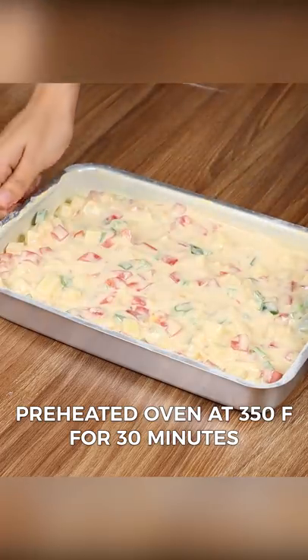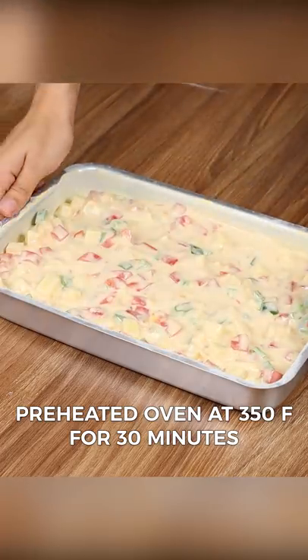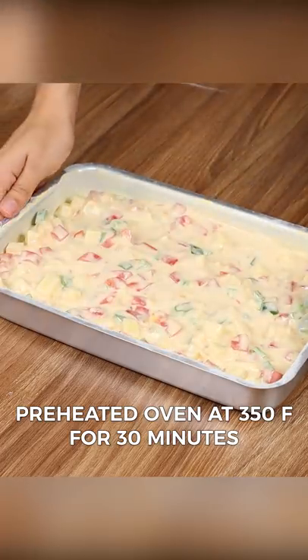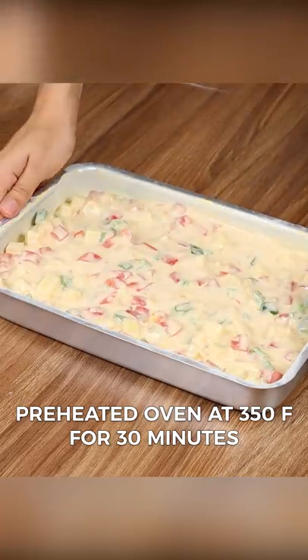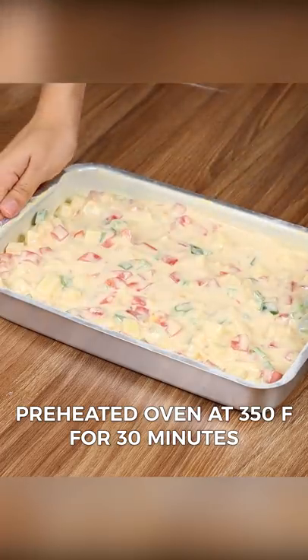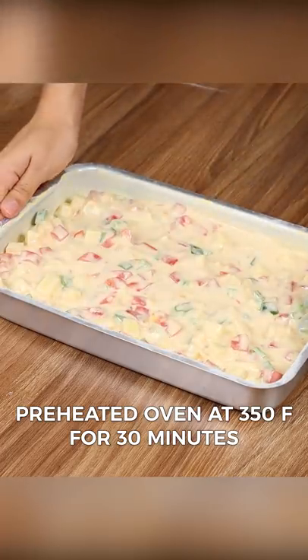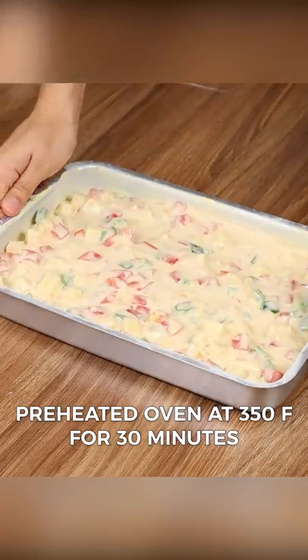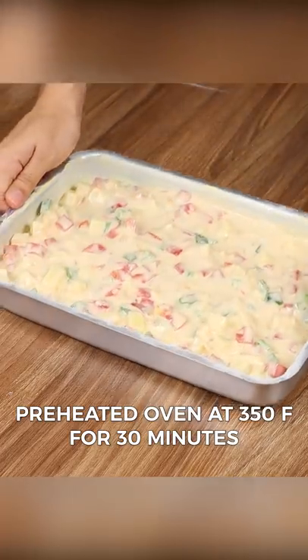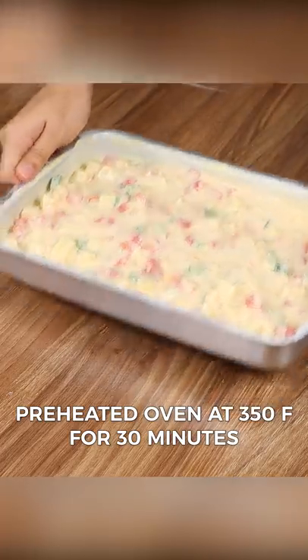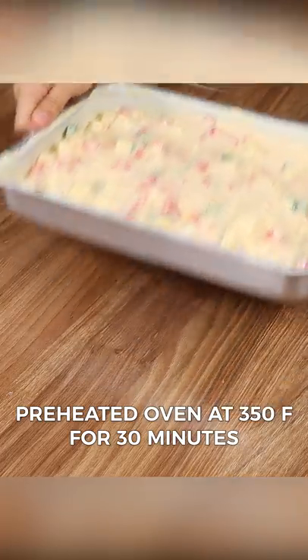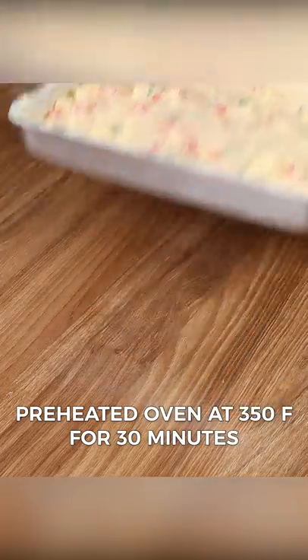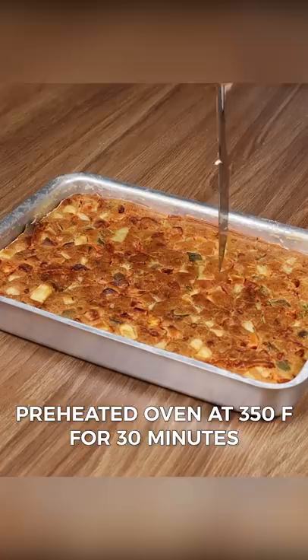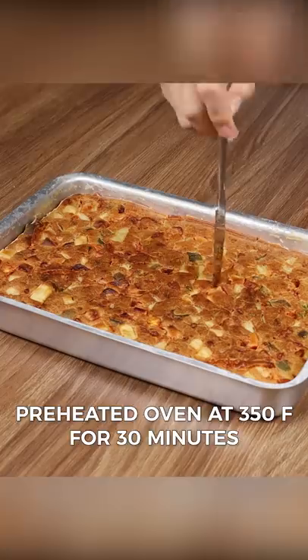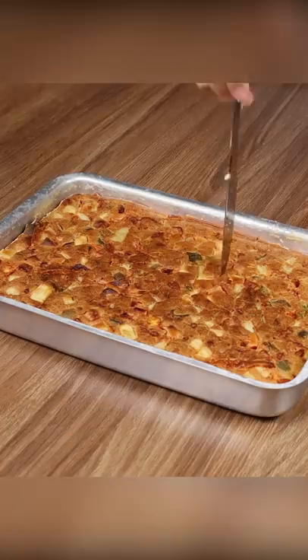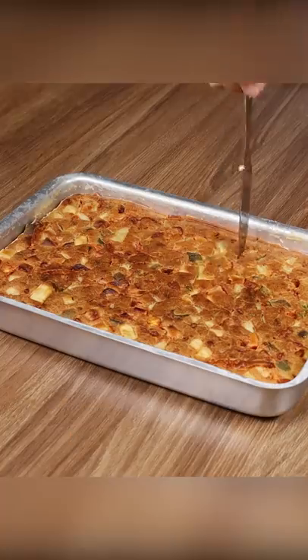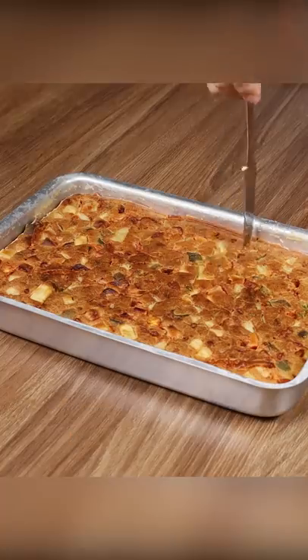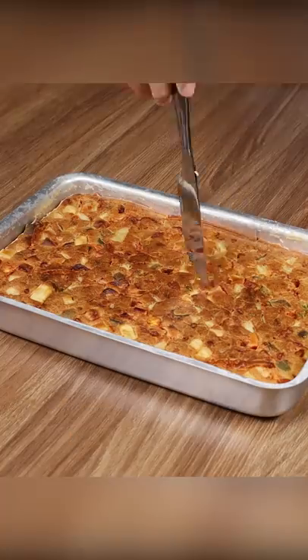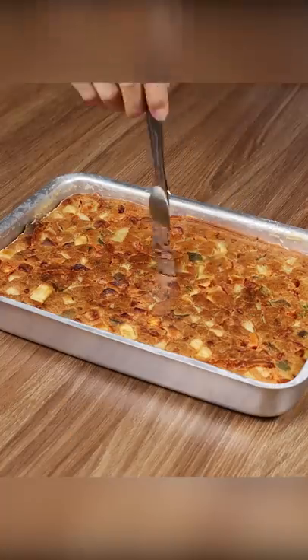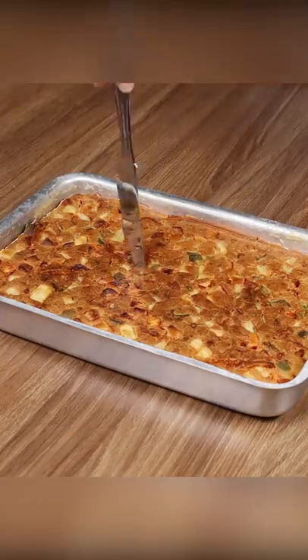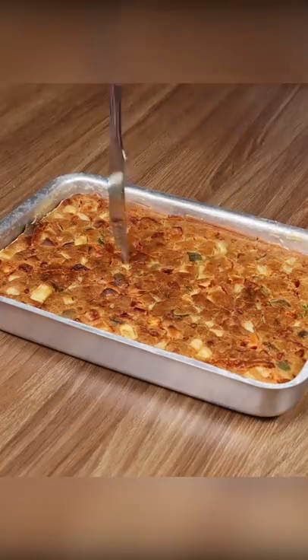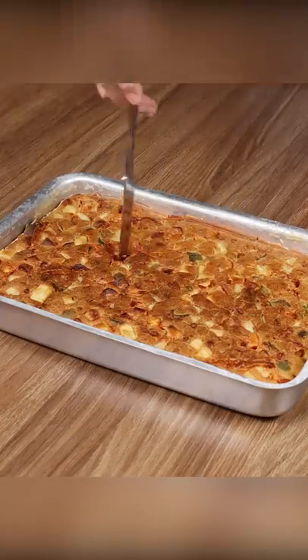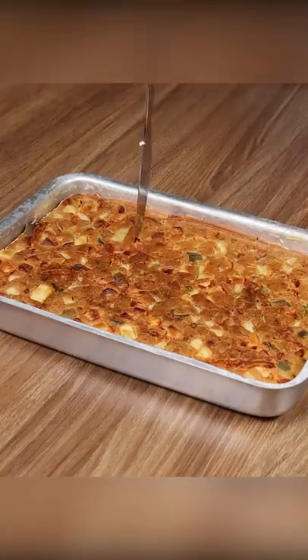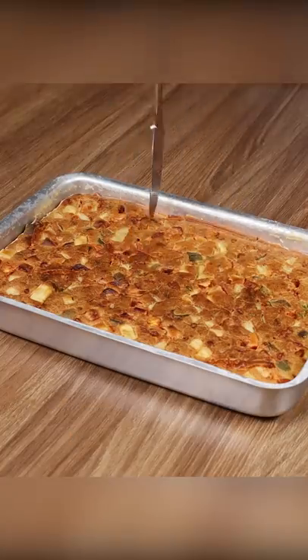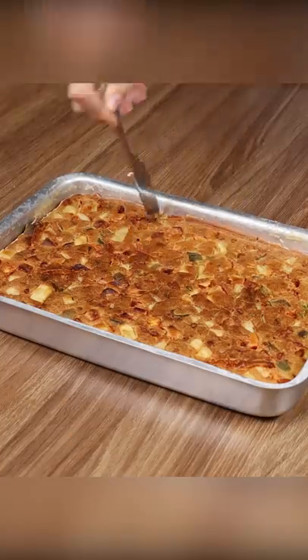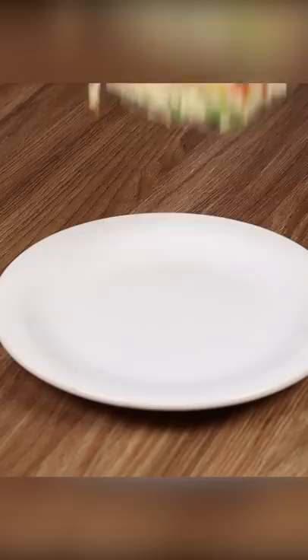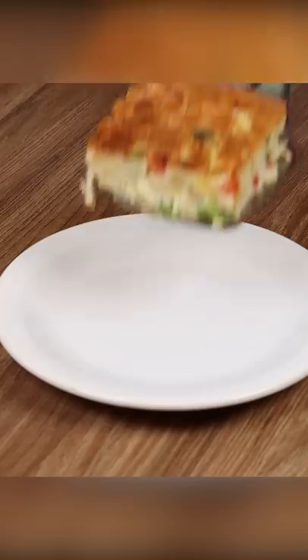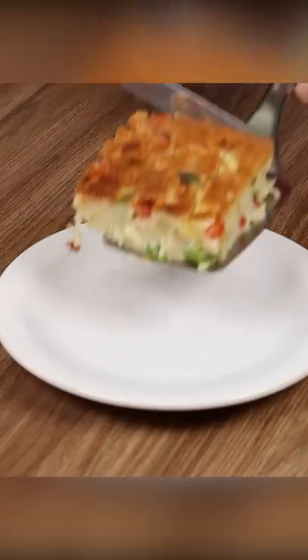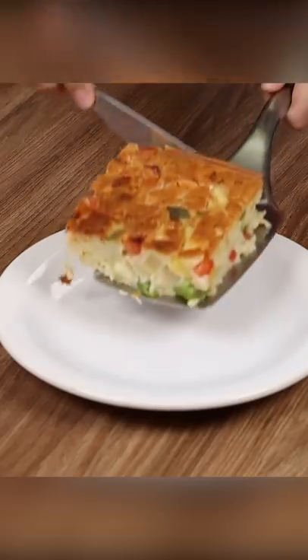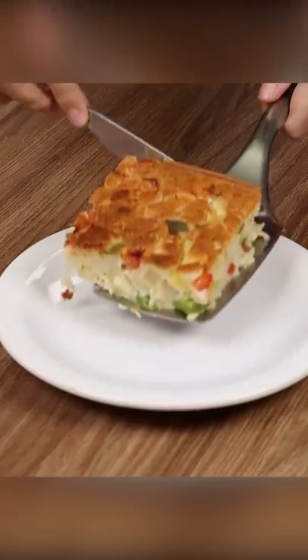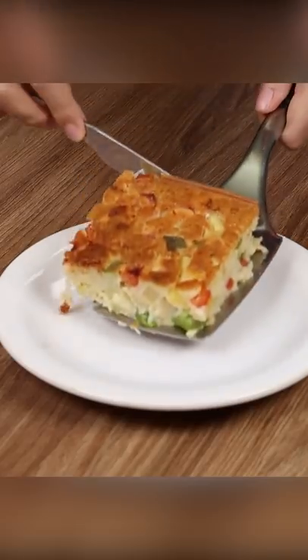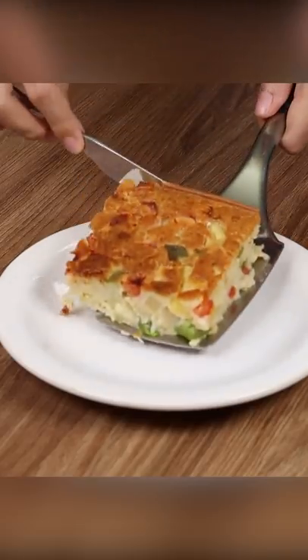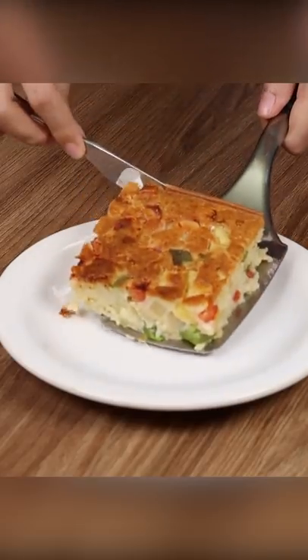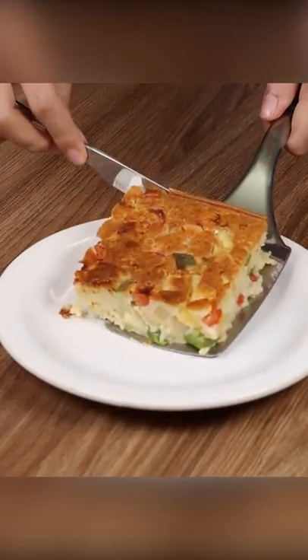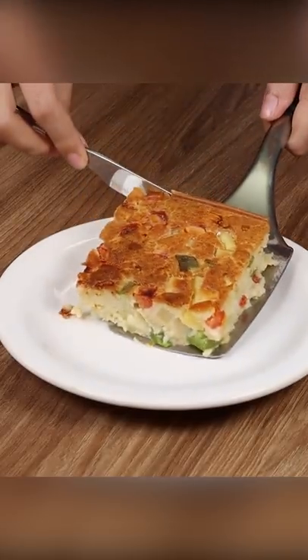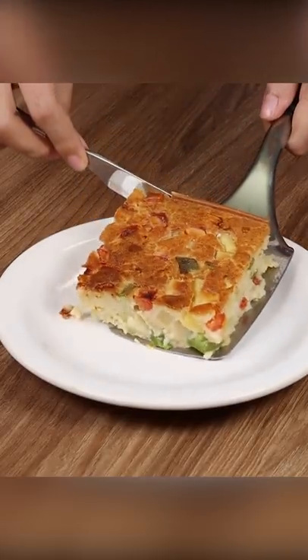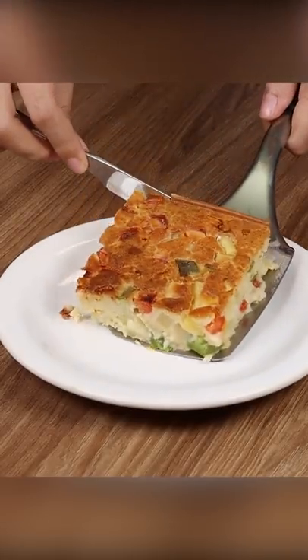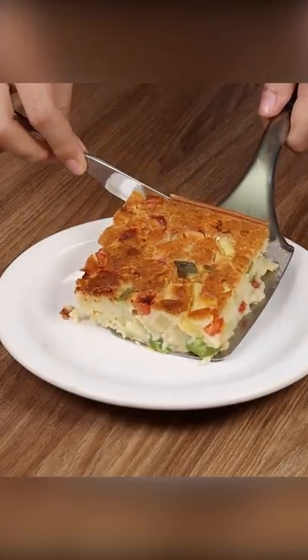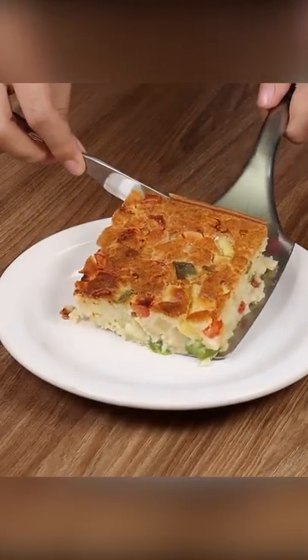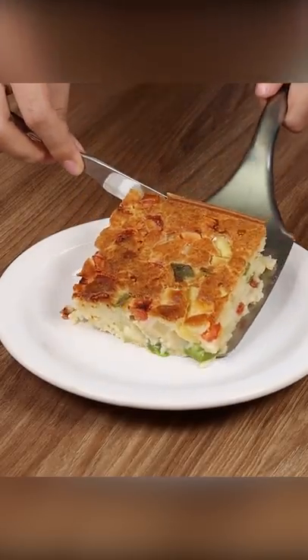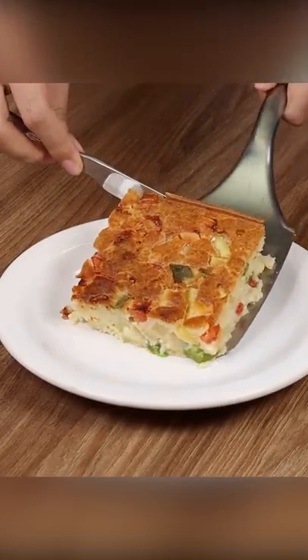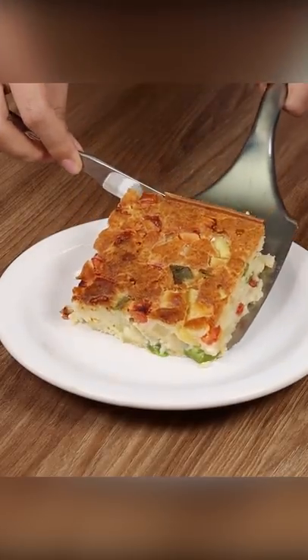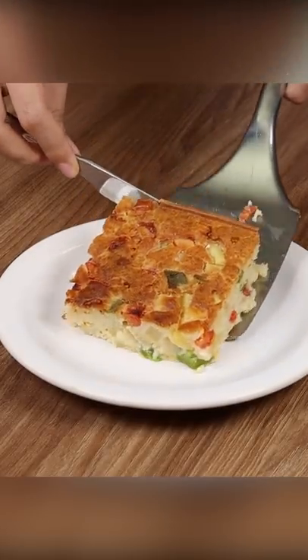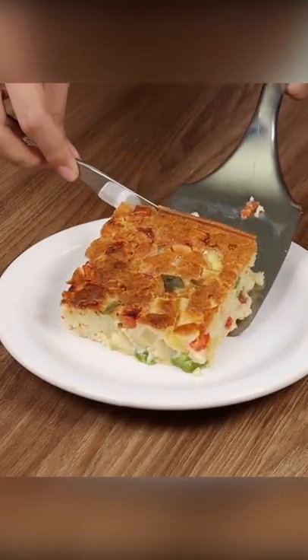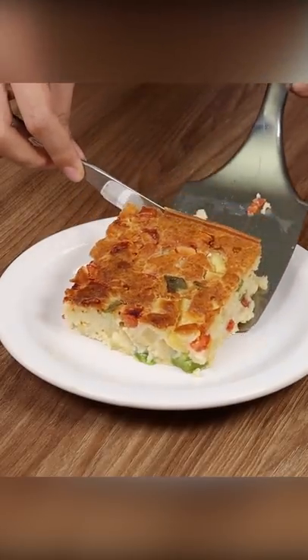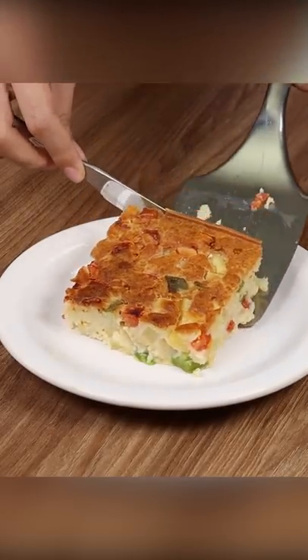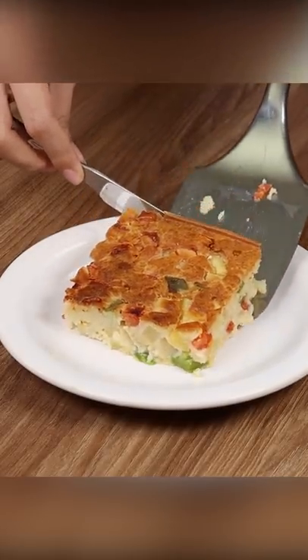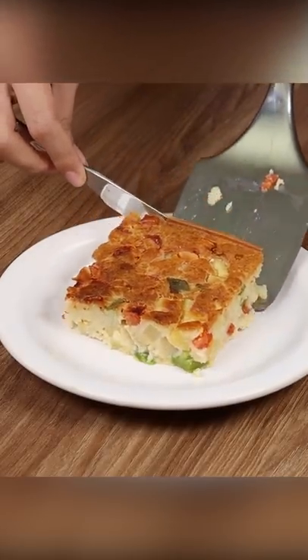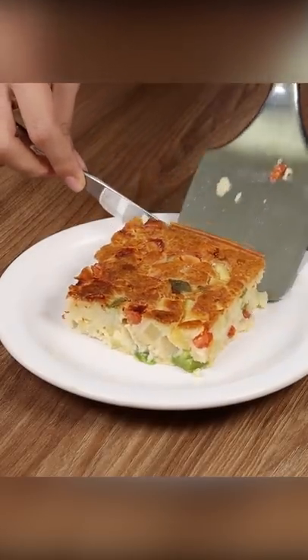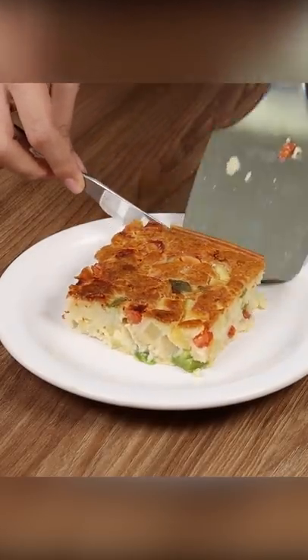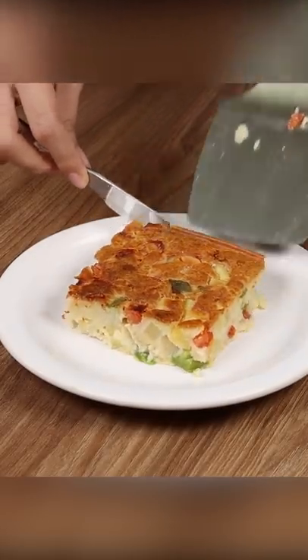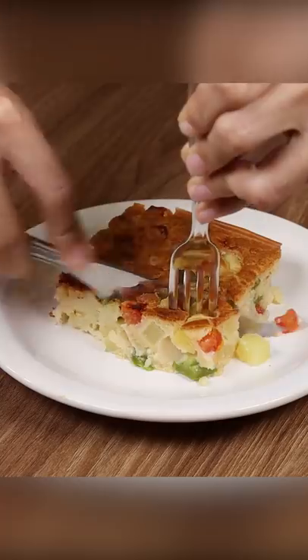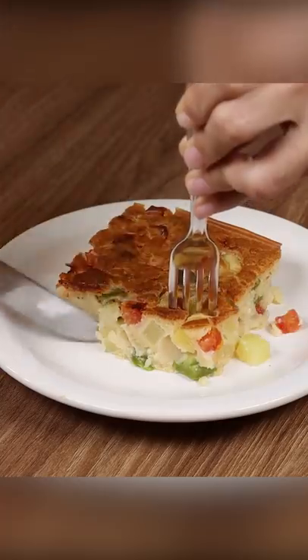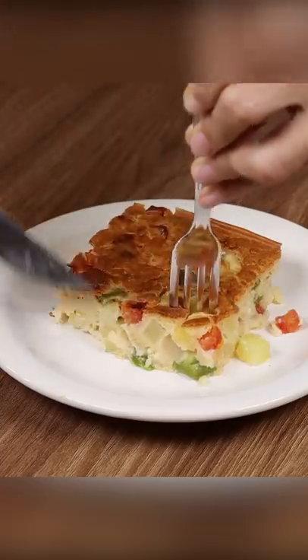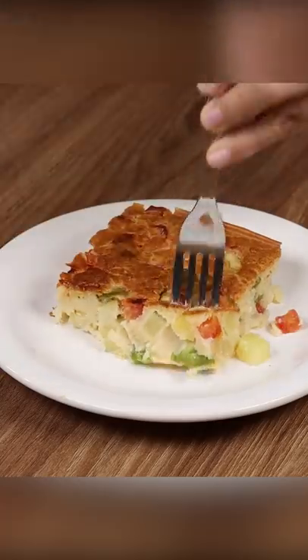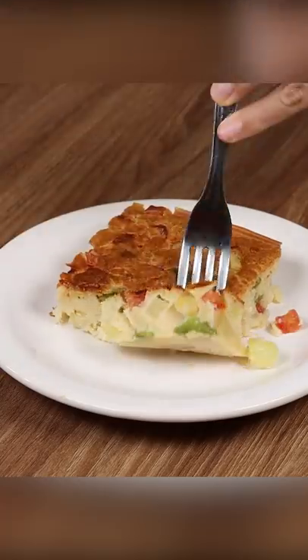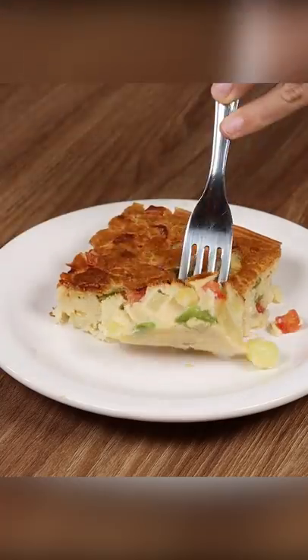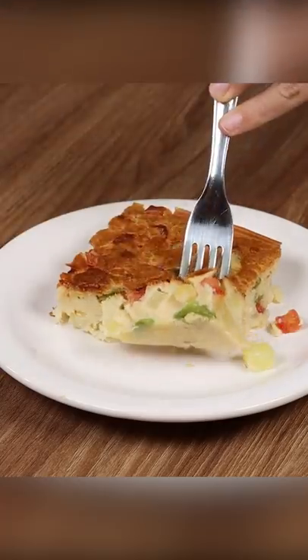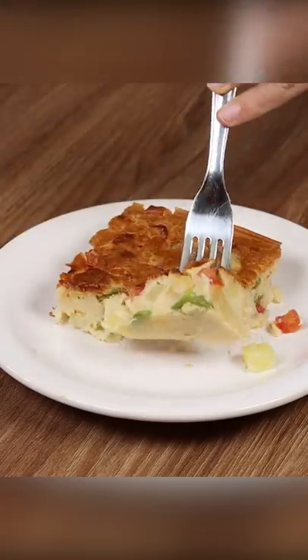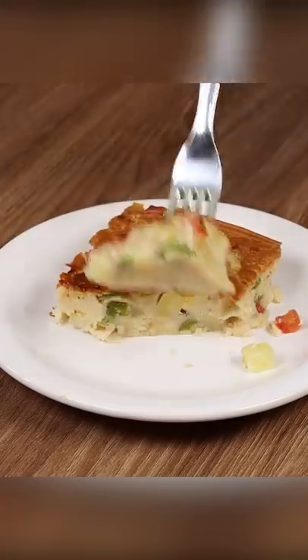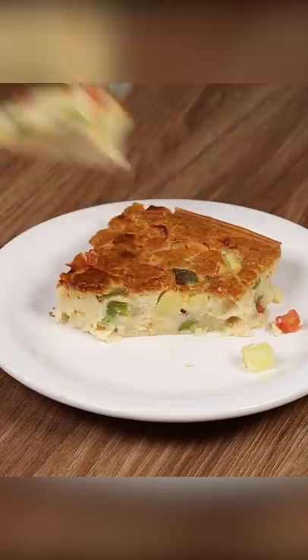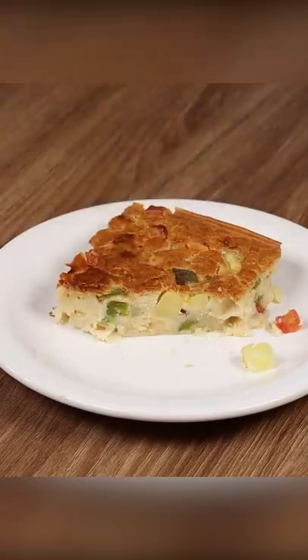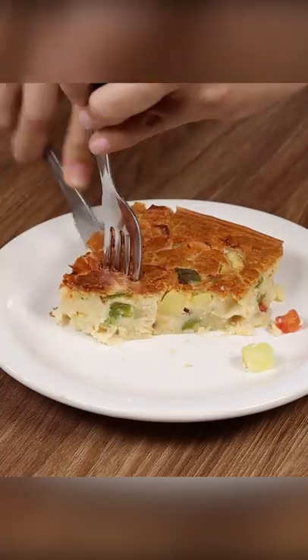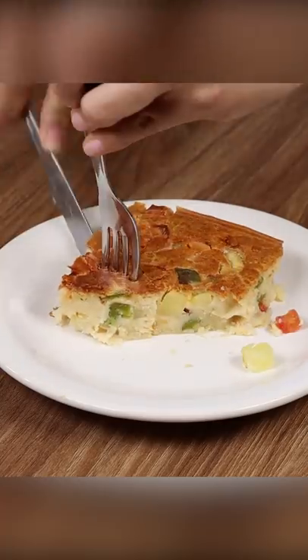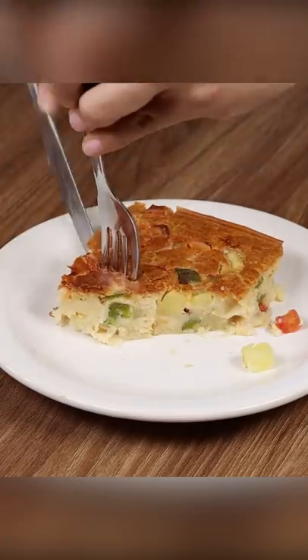And our vegetable pie is ready. Look how delicious it is. Now all you have to do is cut a piece and enjoy it.